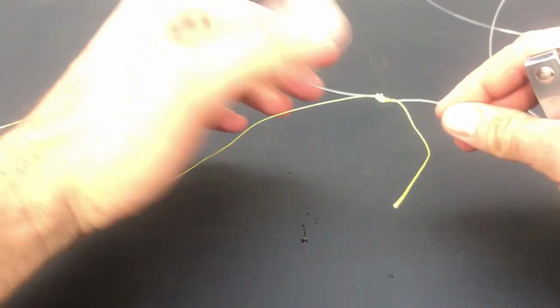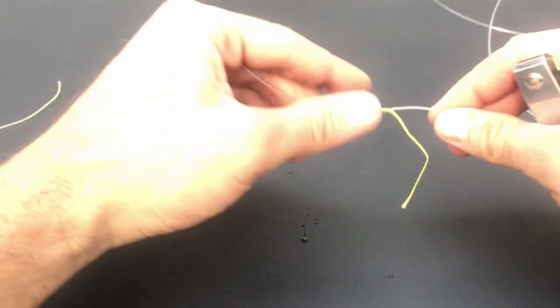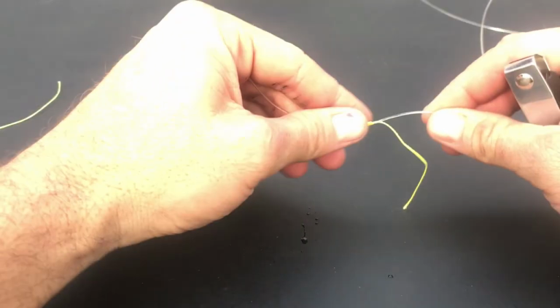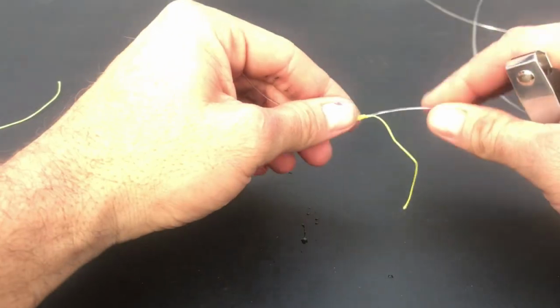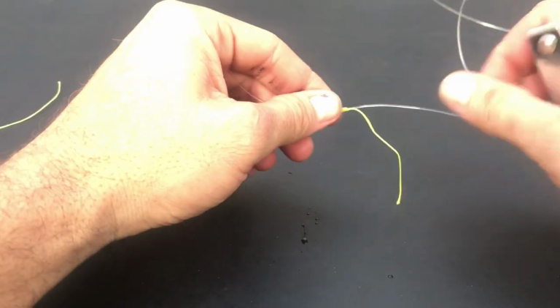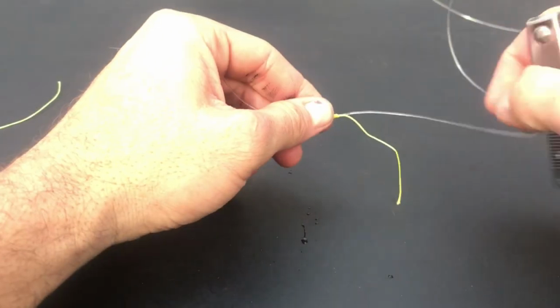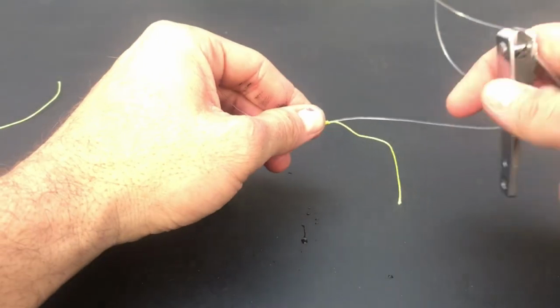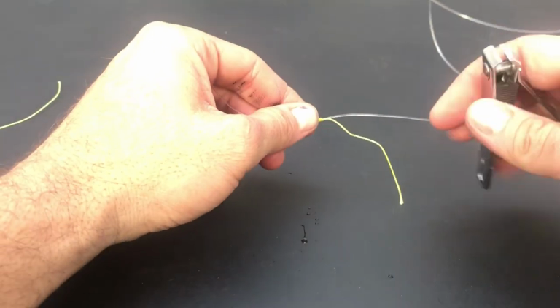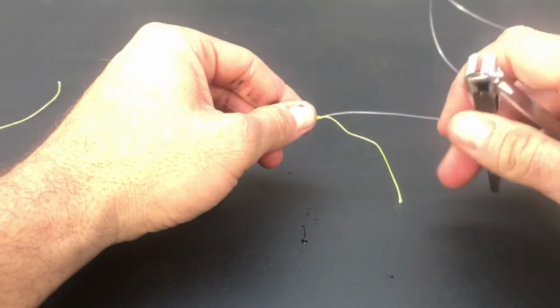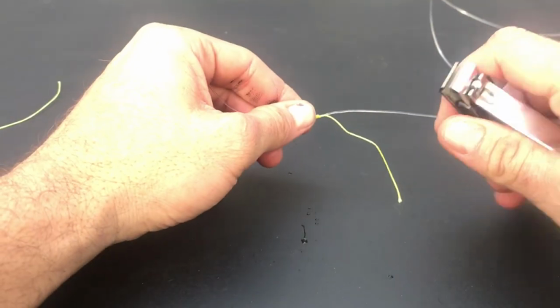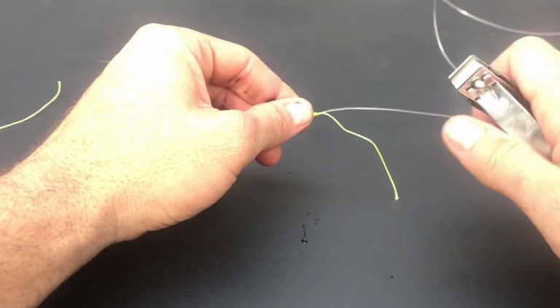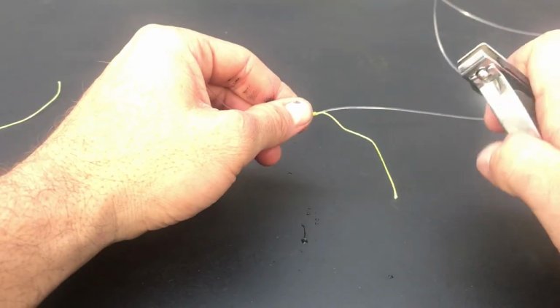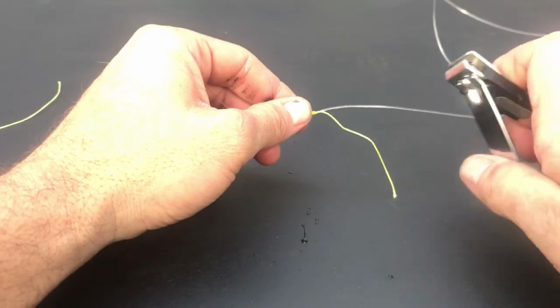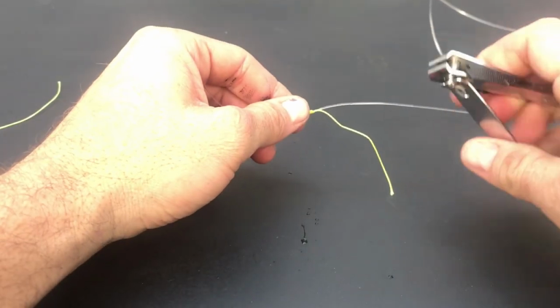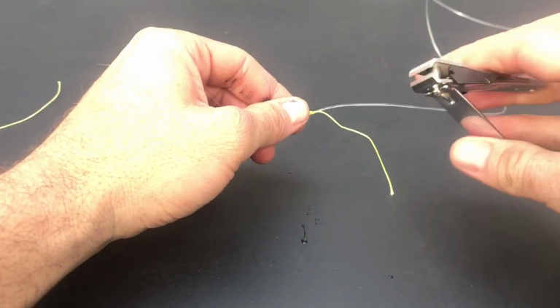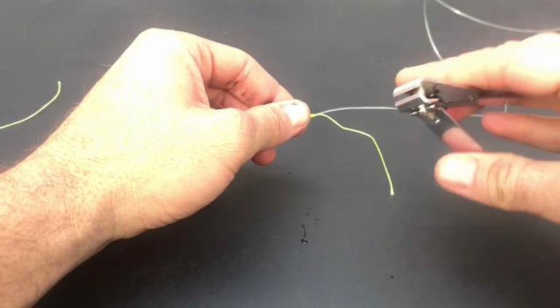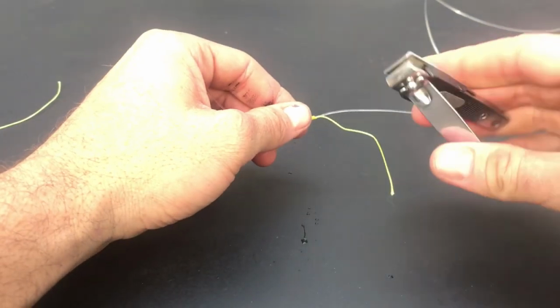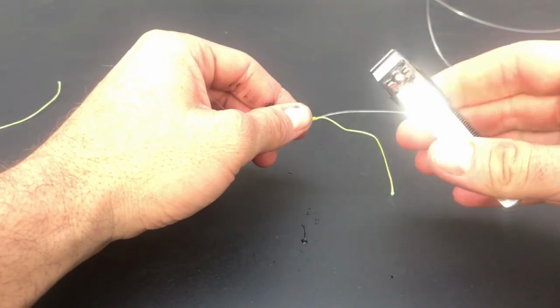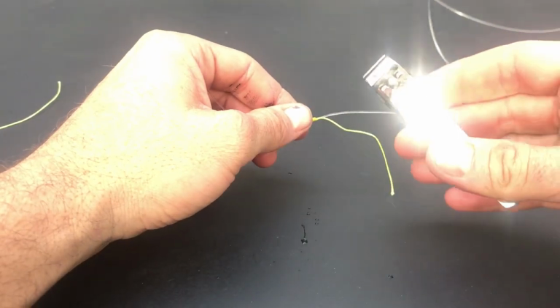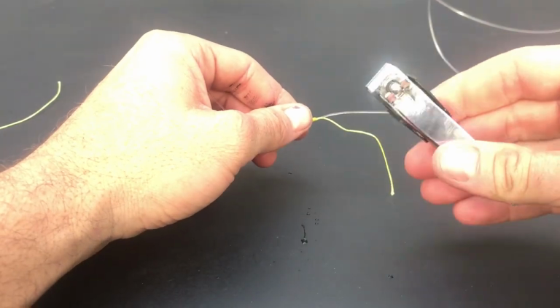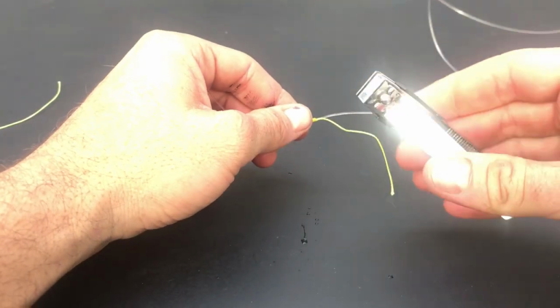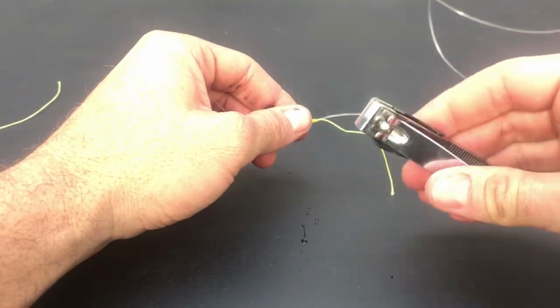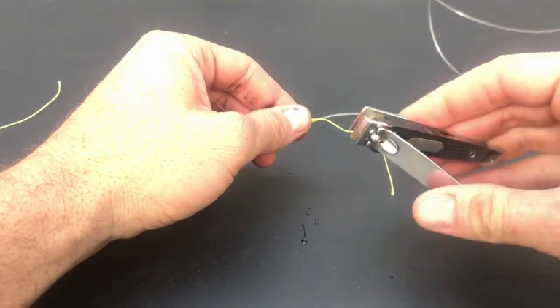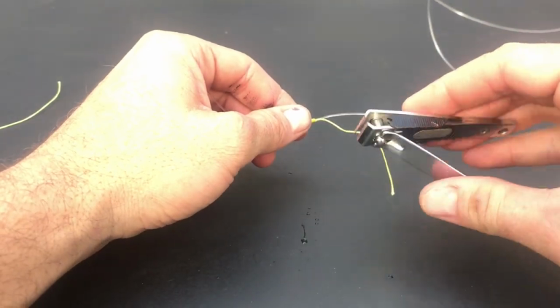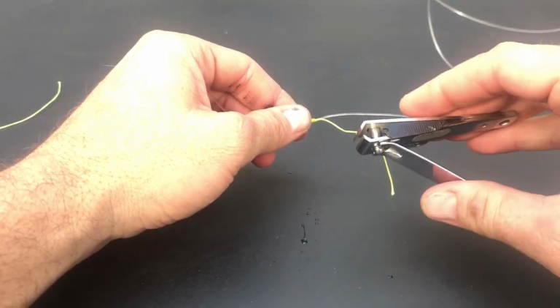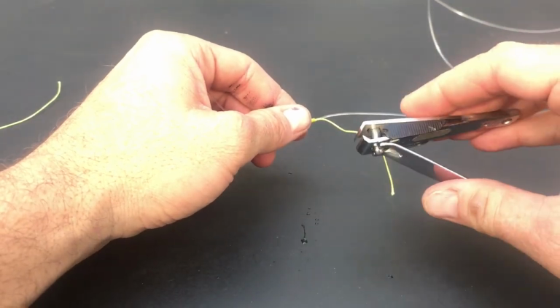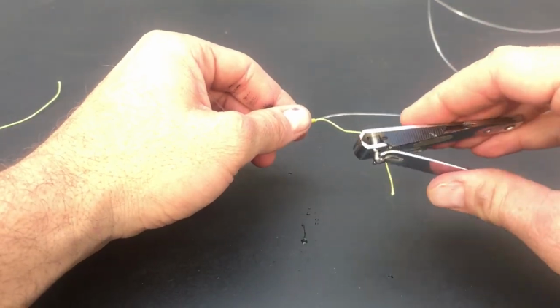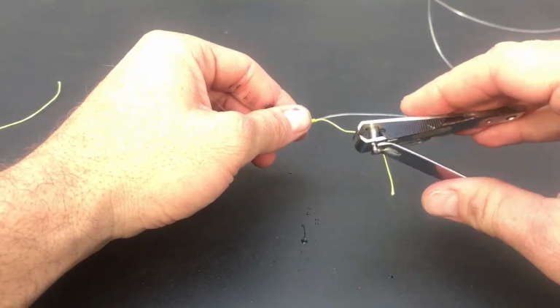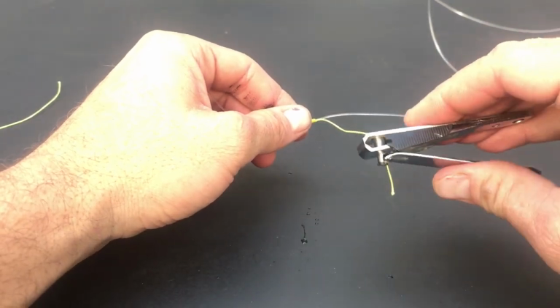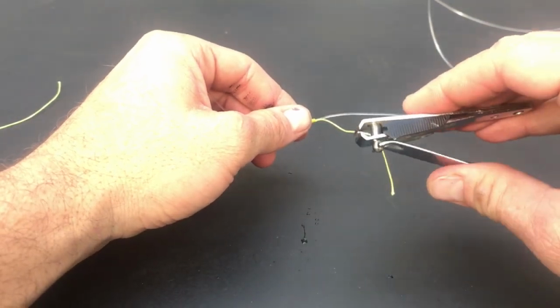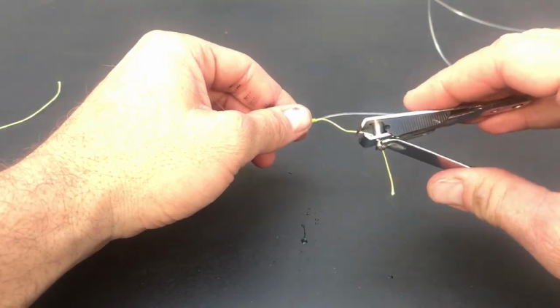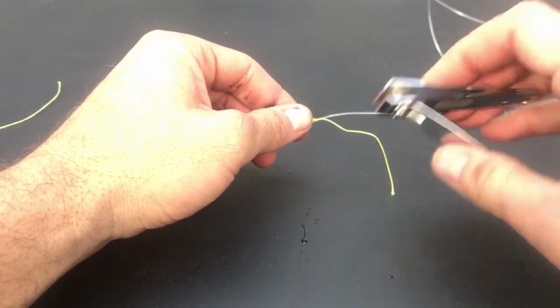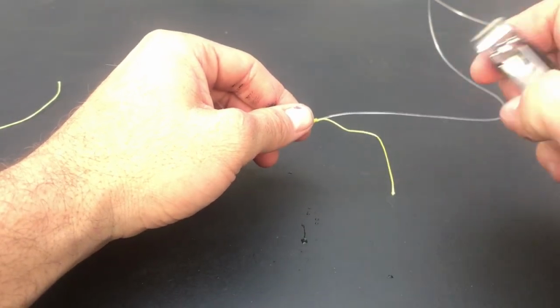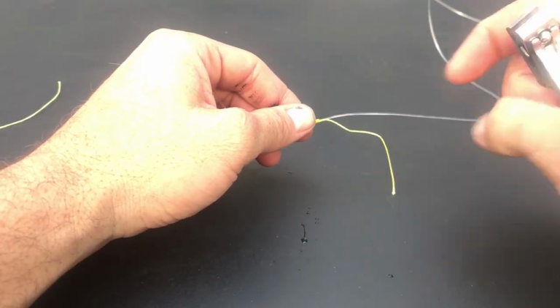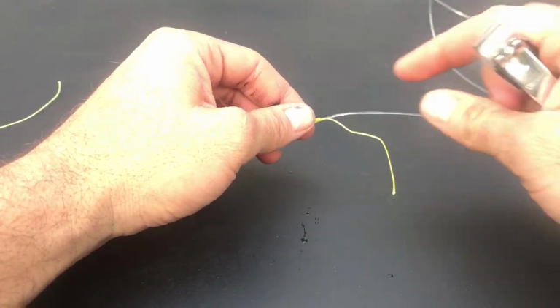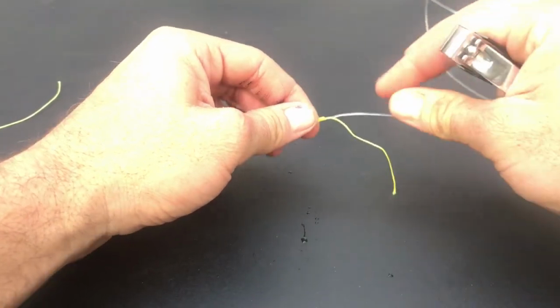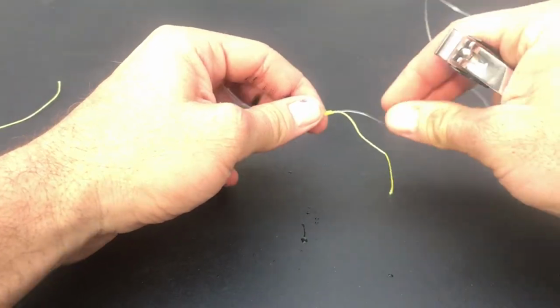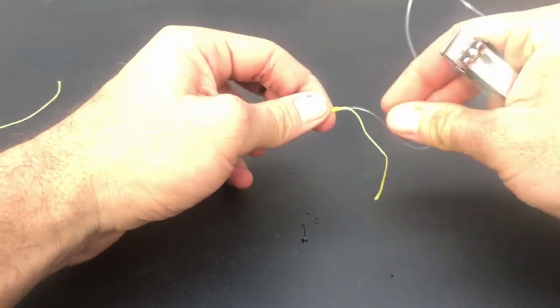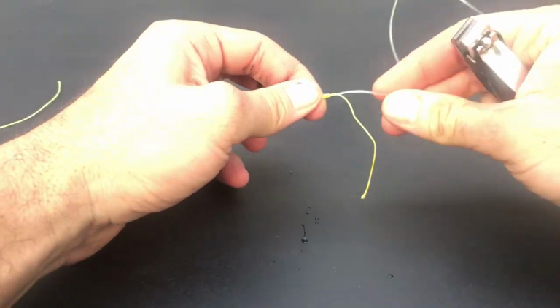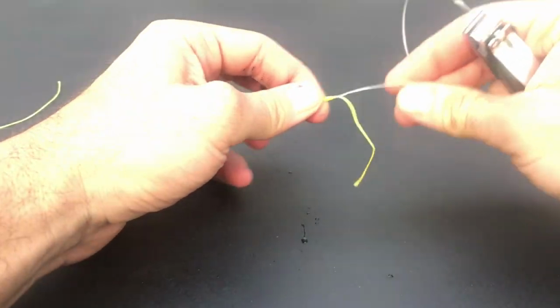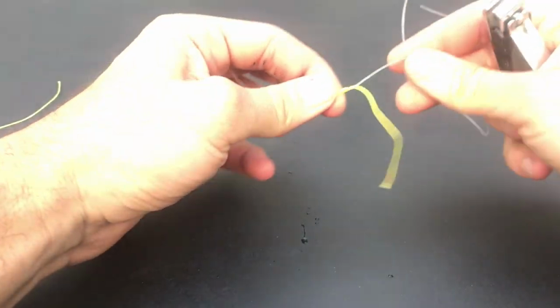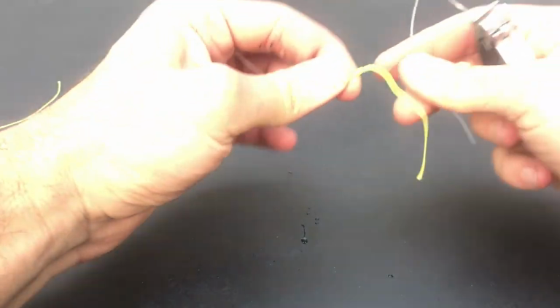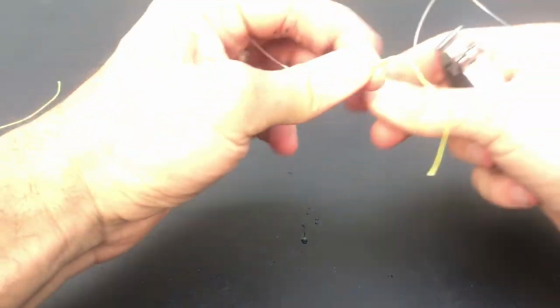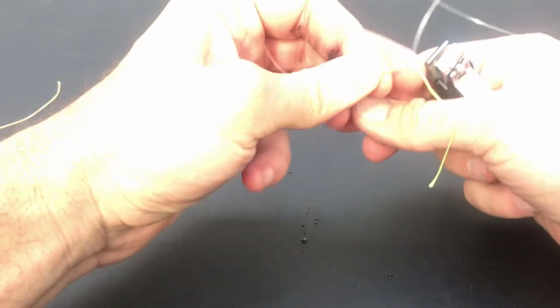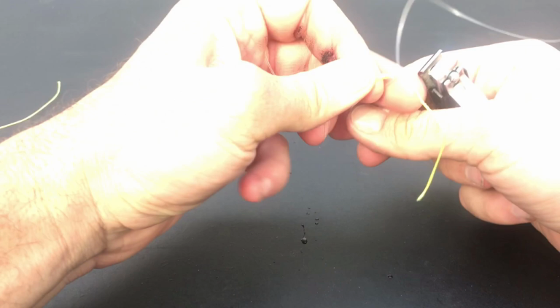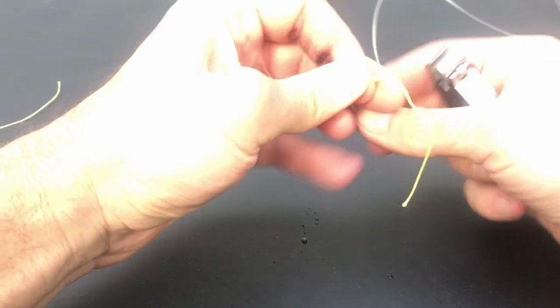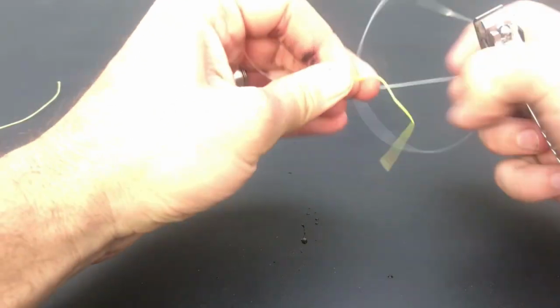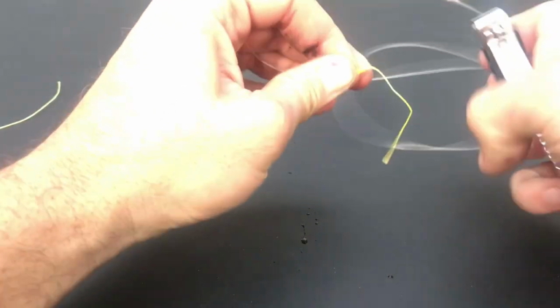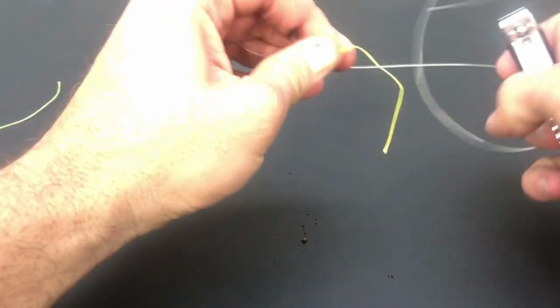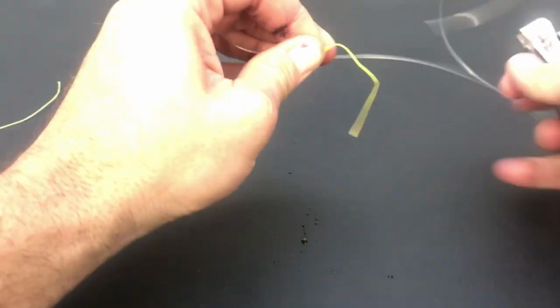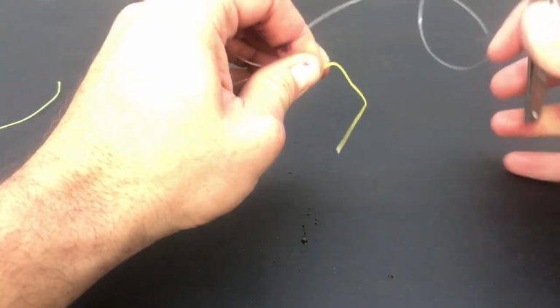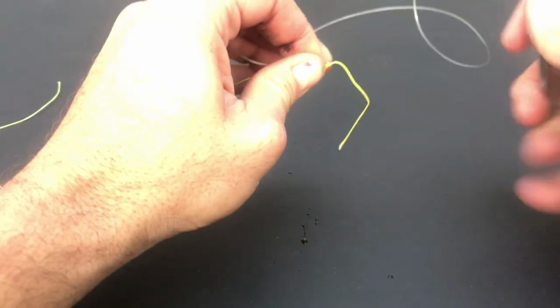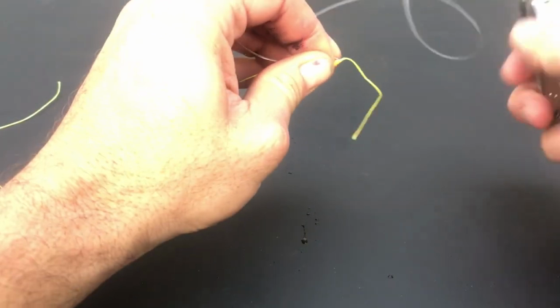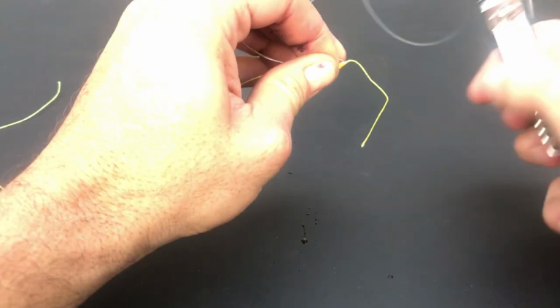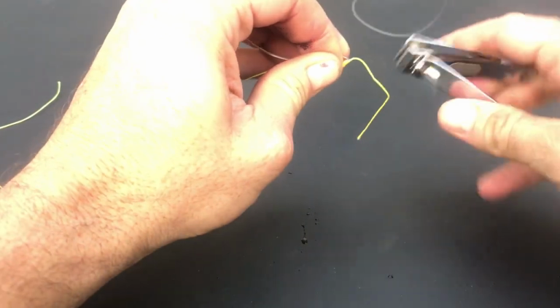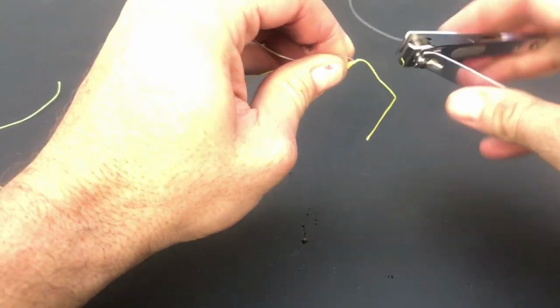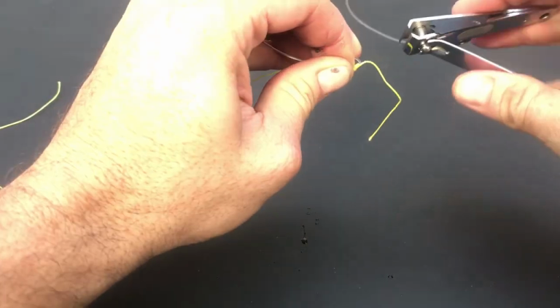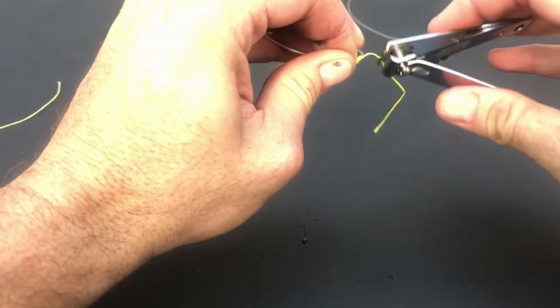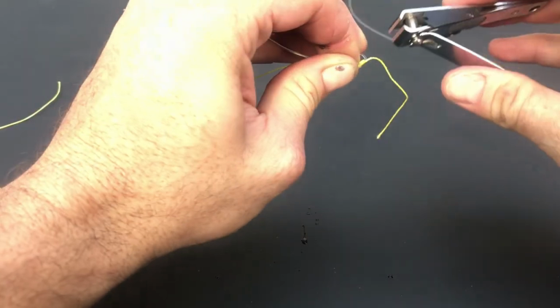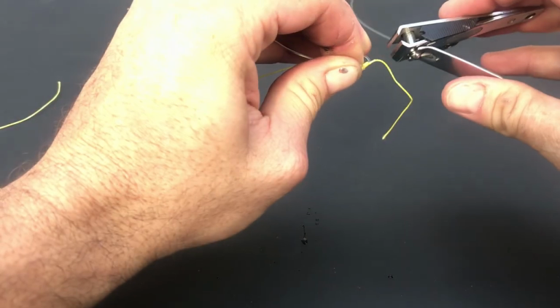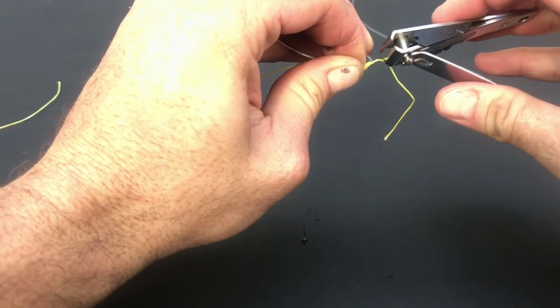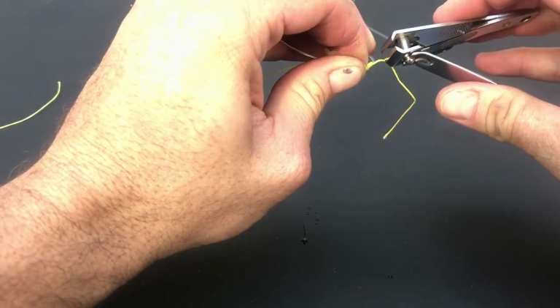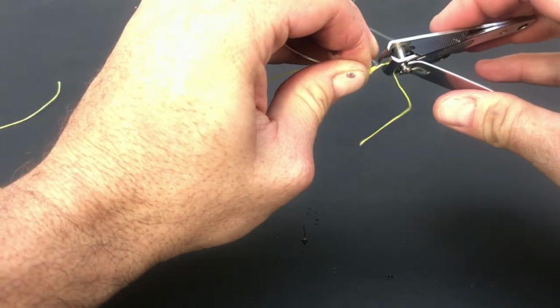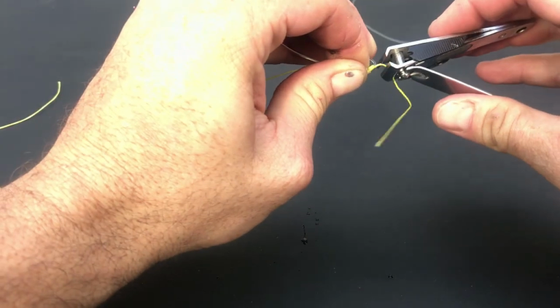Now, using nail clippers, cut off the tag ends as close as possible to the knots to avoid snagging.